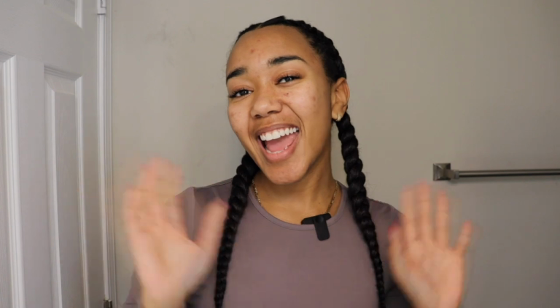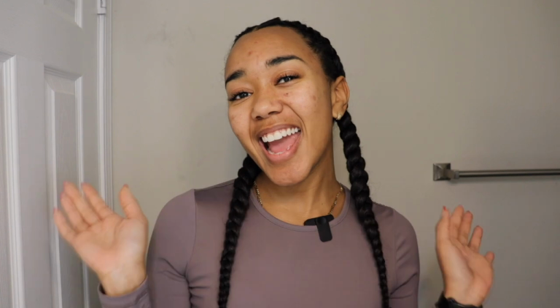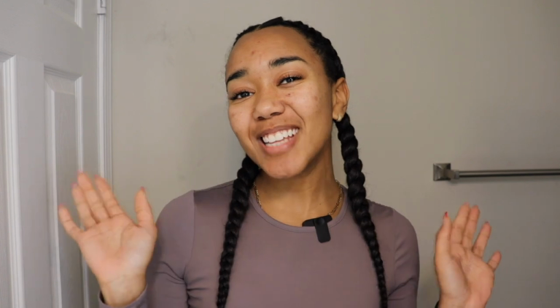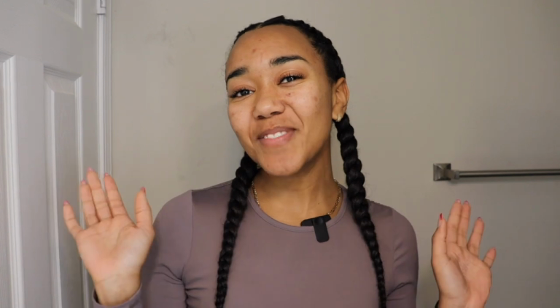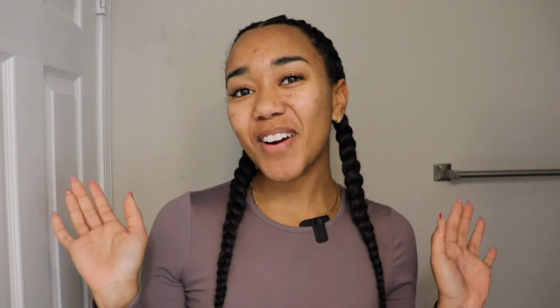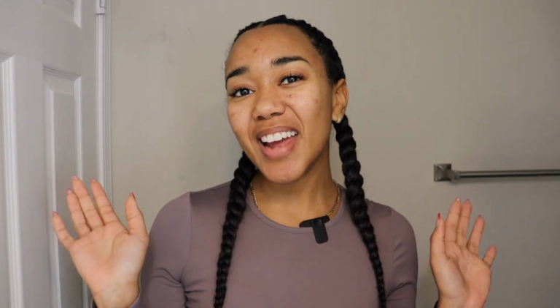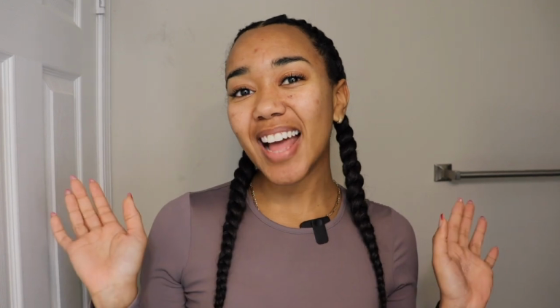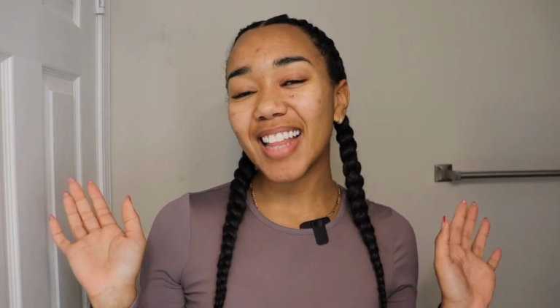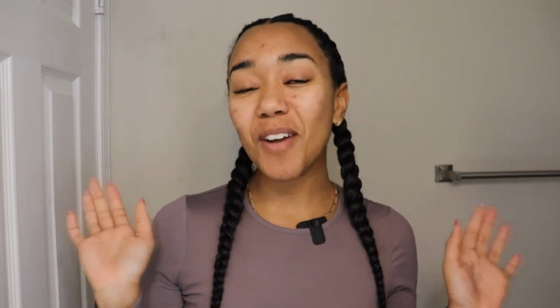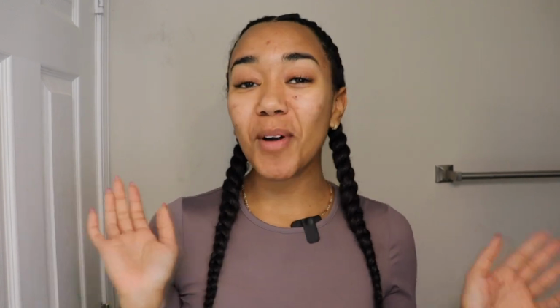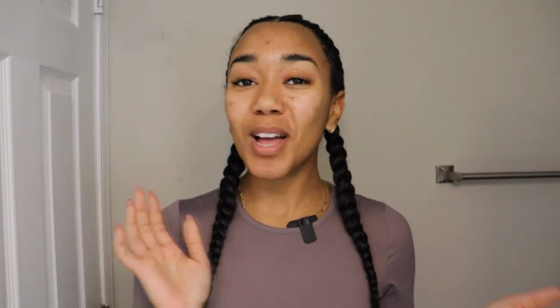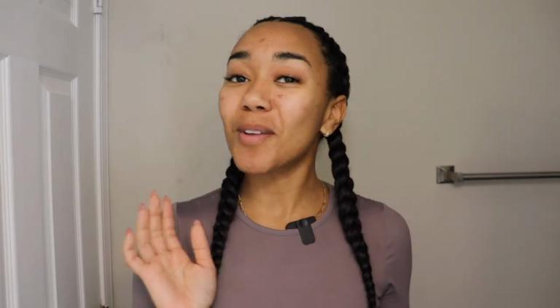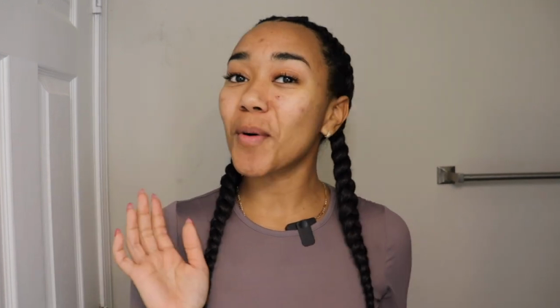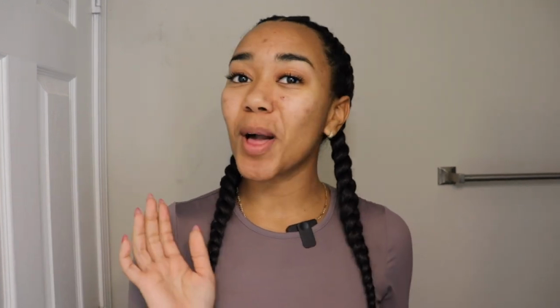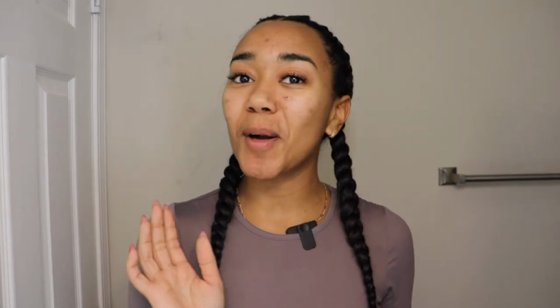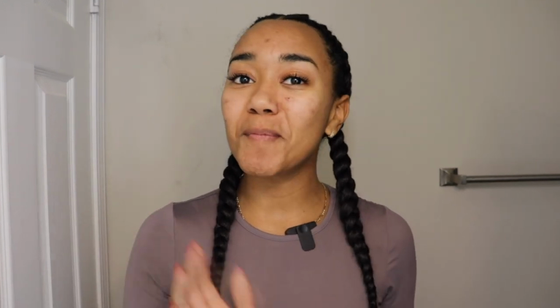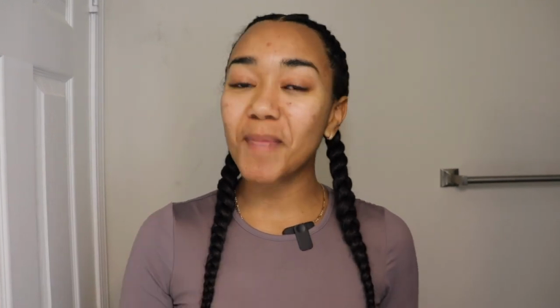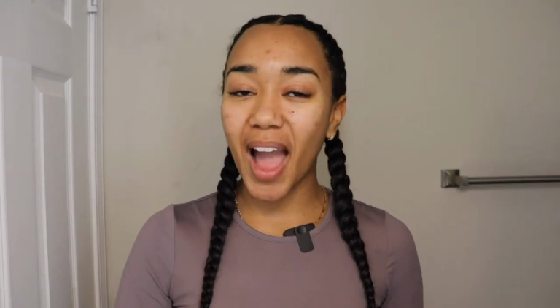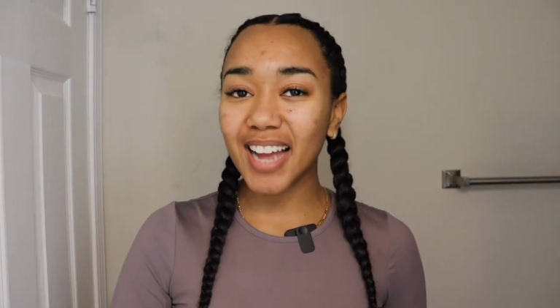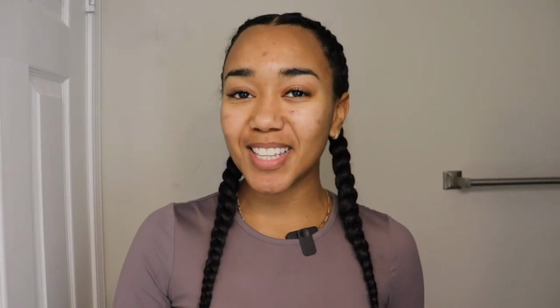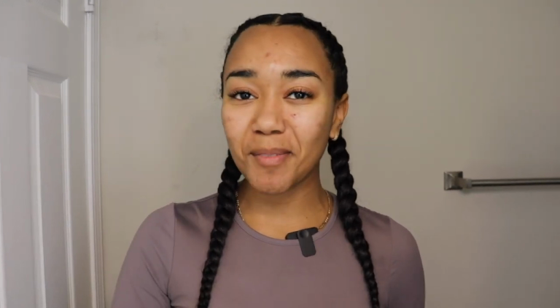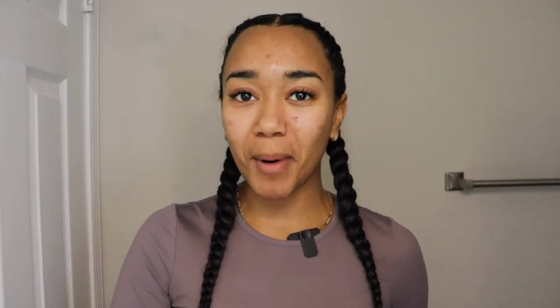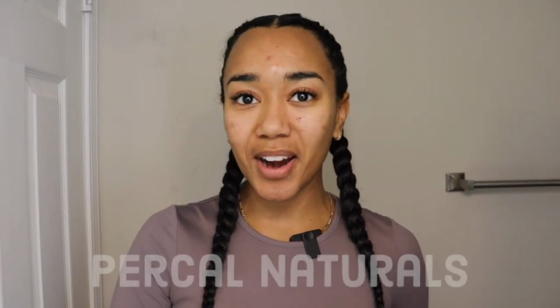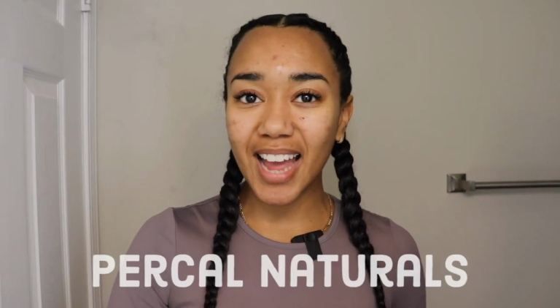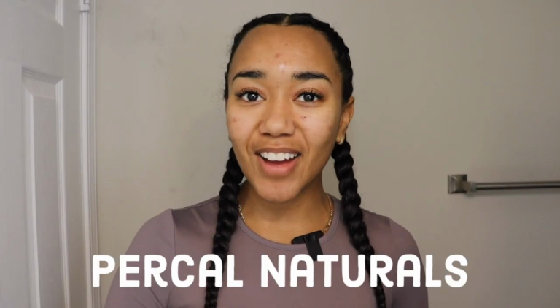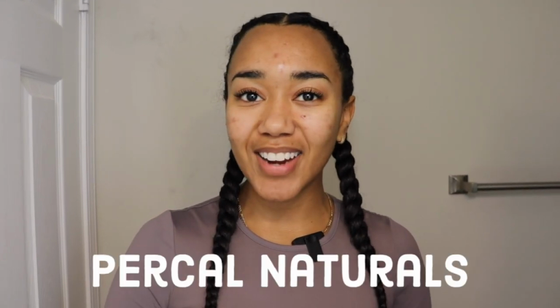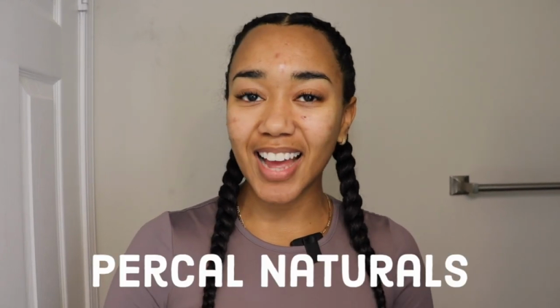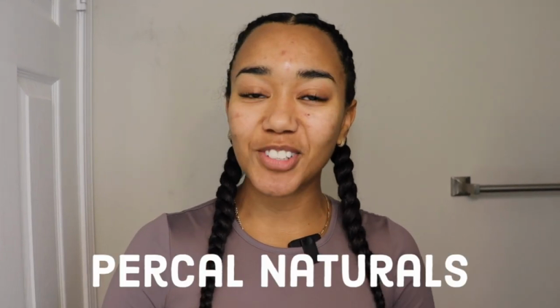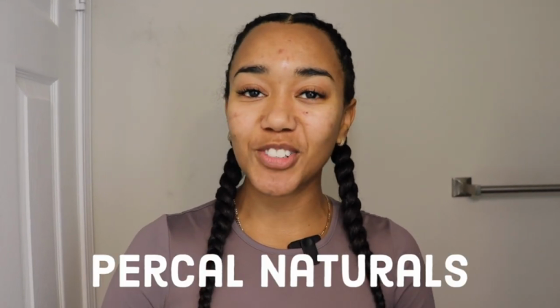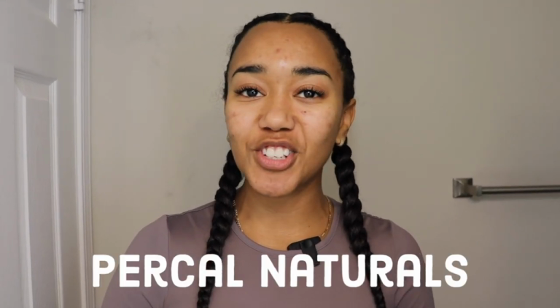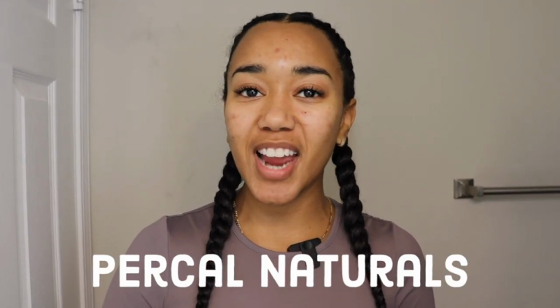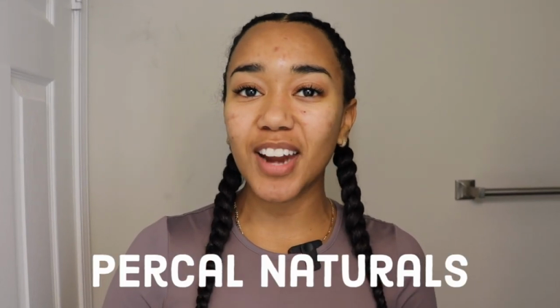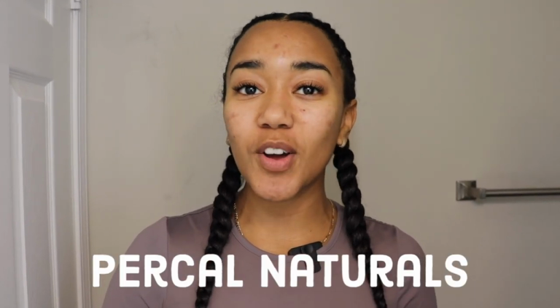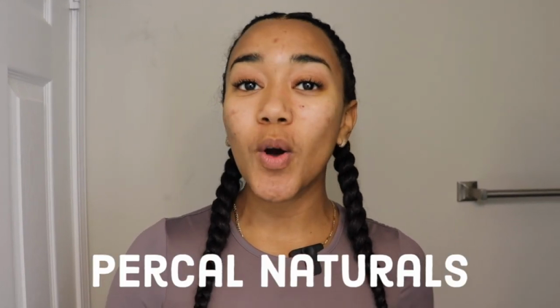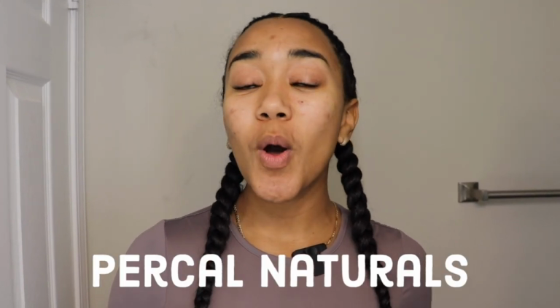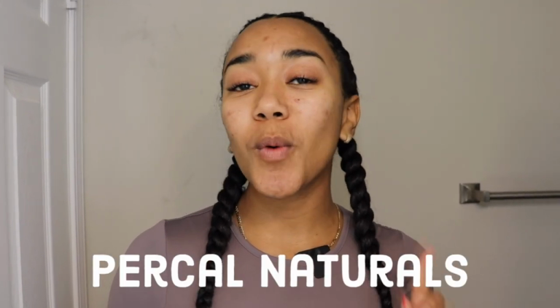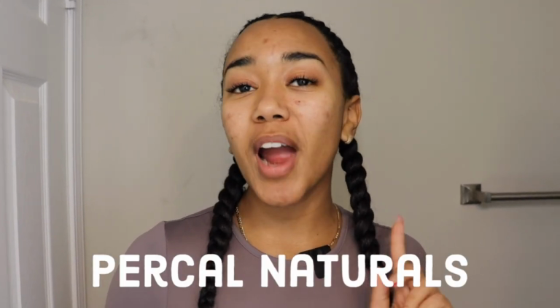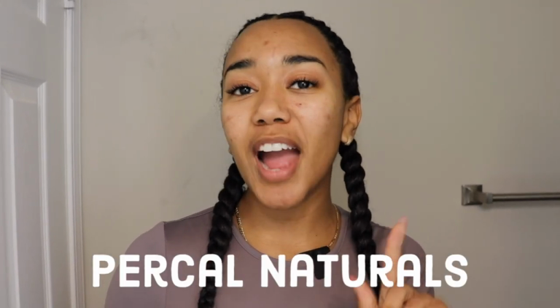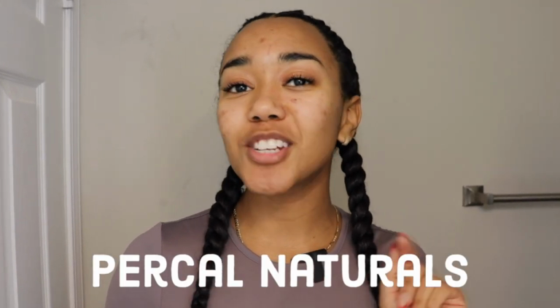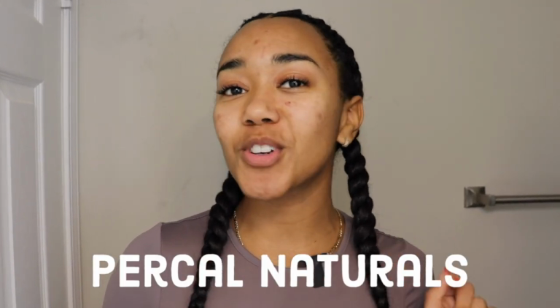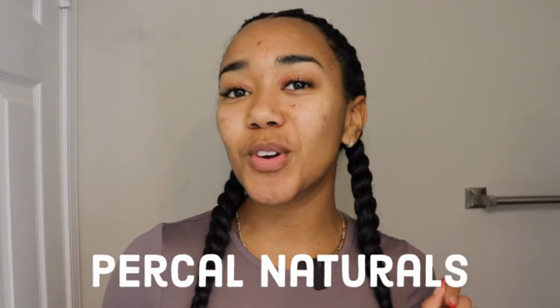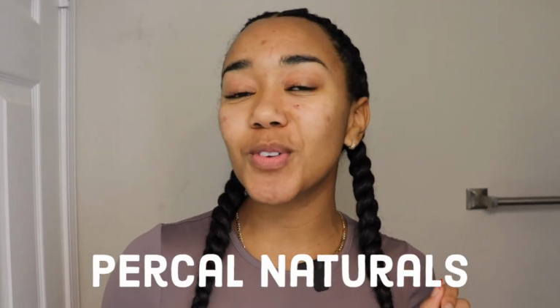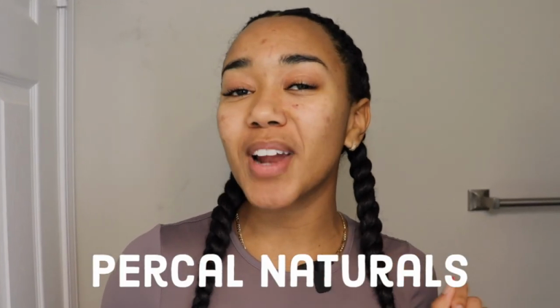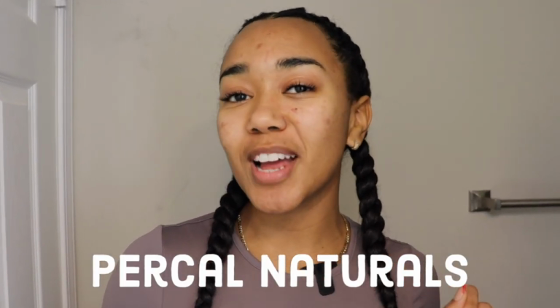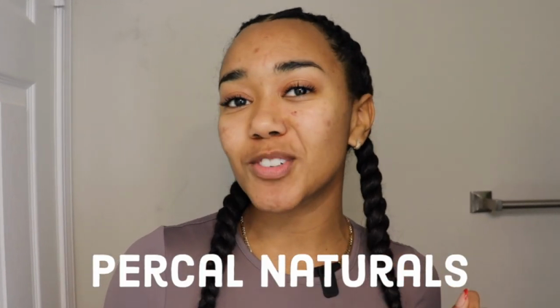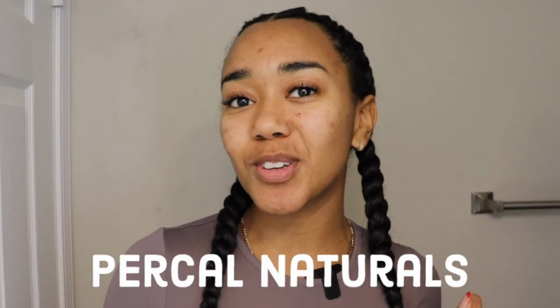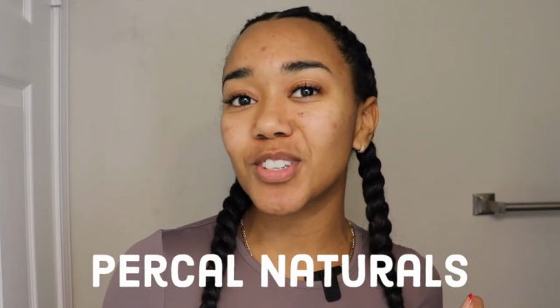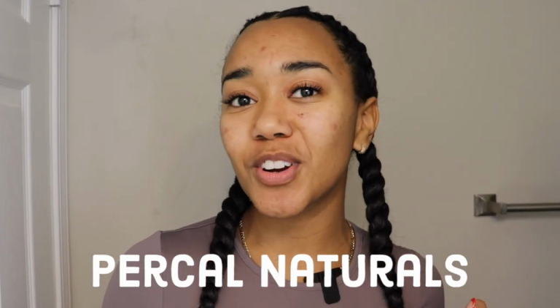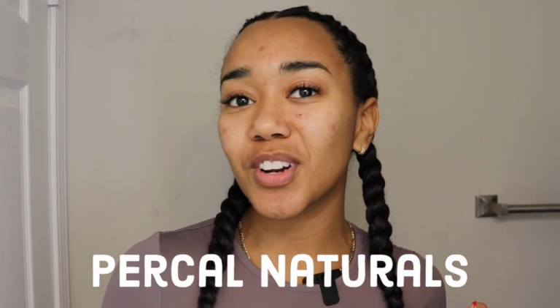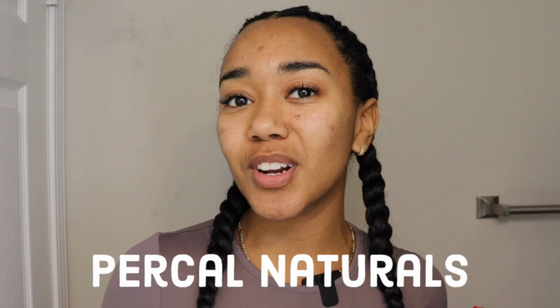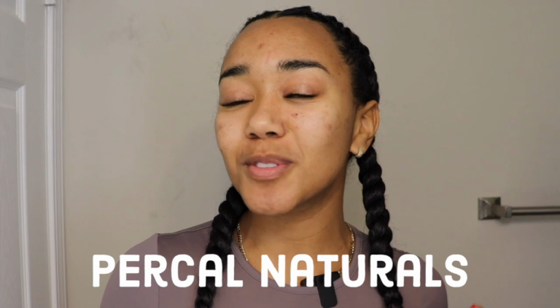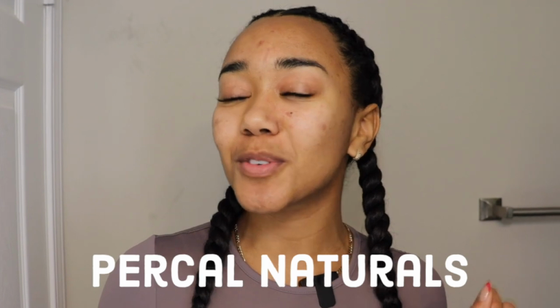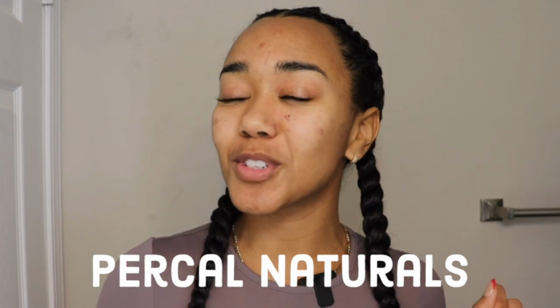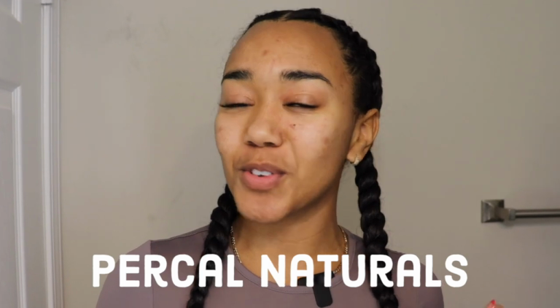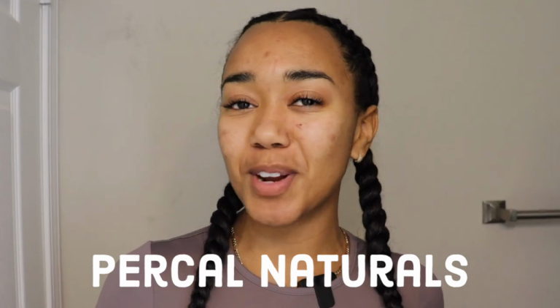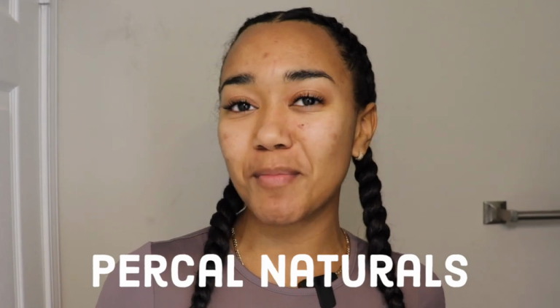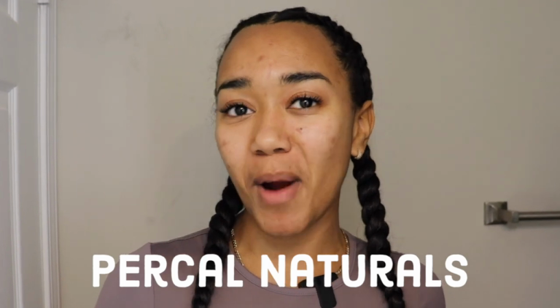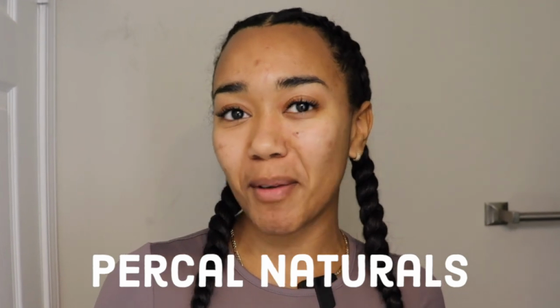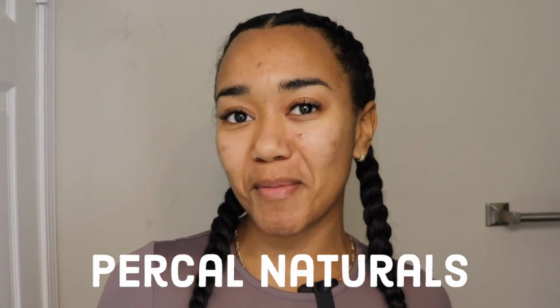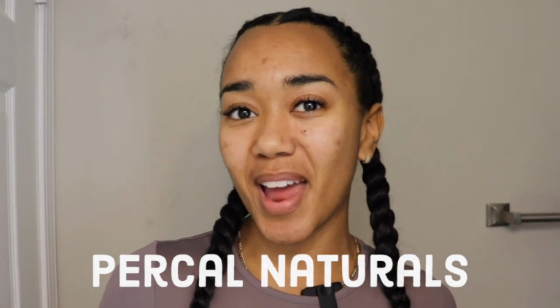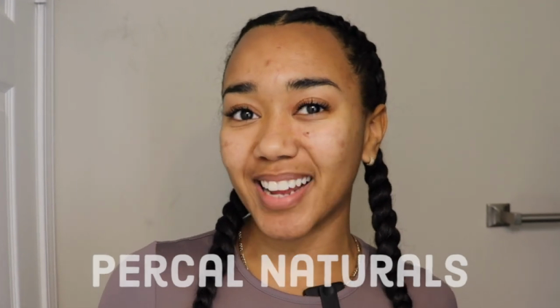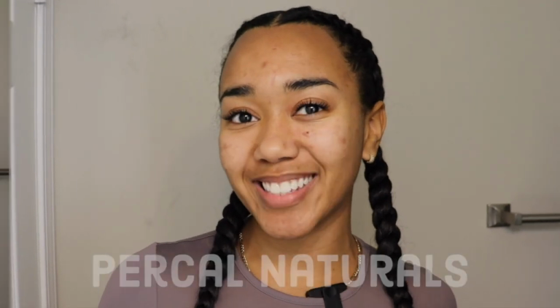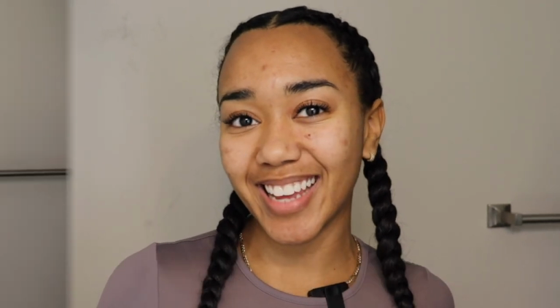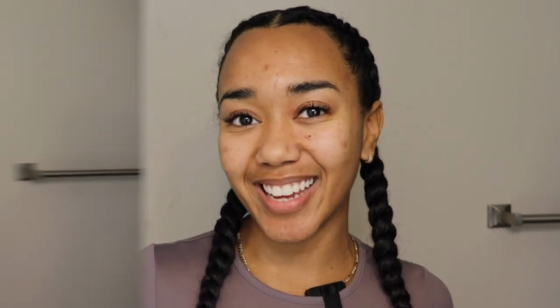Hey, it's Mariela. Welcome and welcome back to the Park Howe Naturals channel where I show you natural alternatives for treating problematic skin.